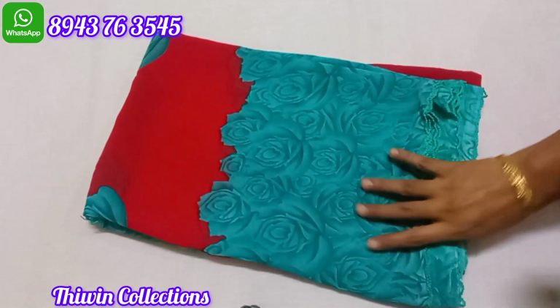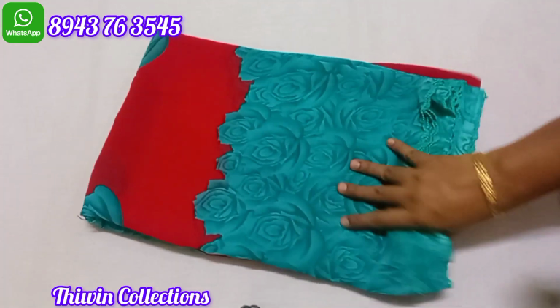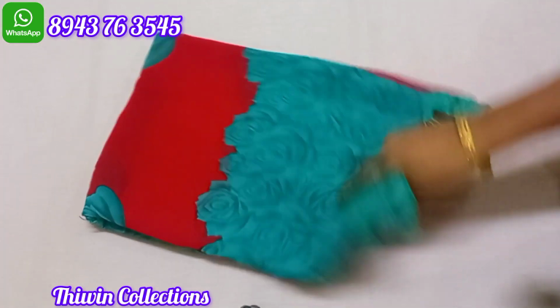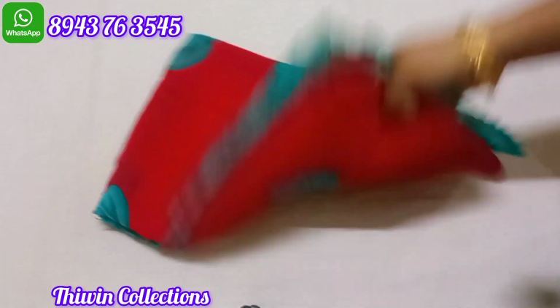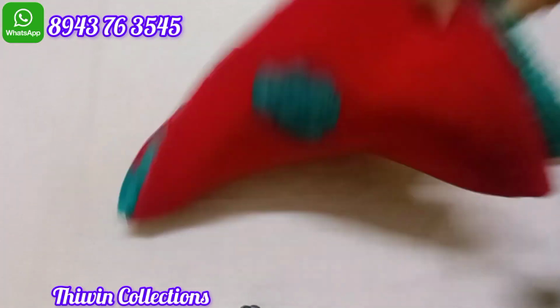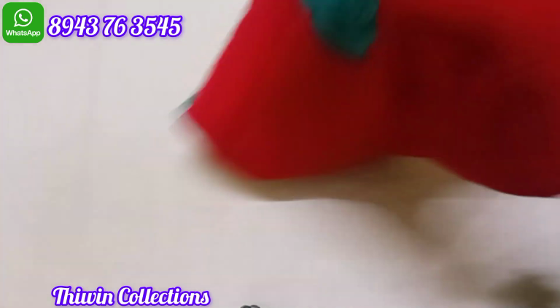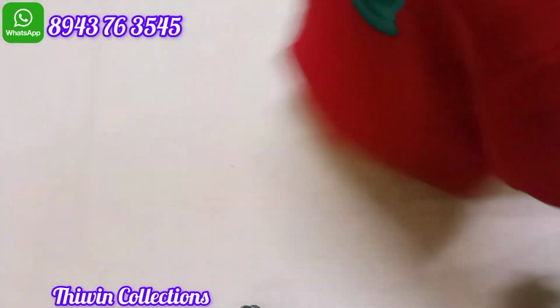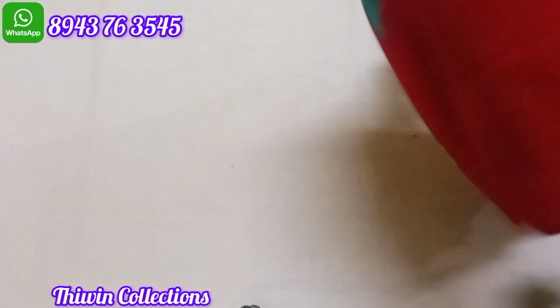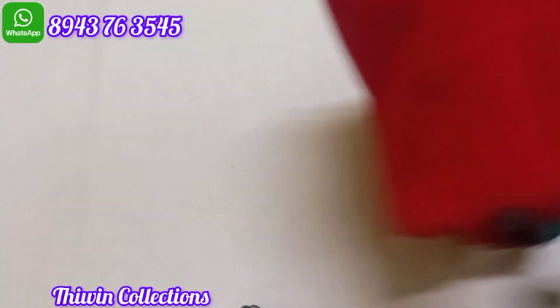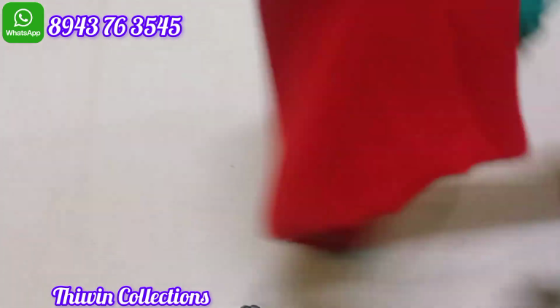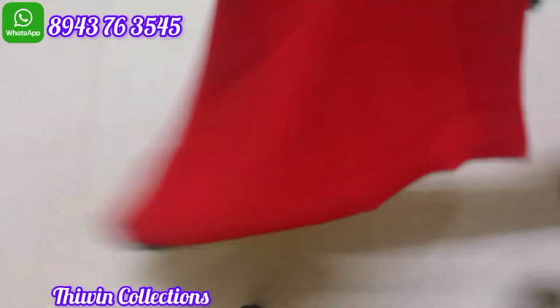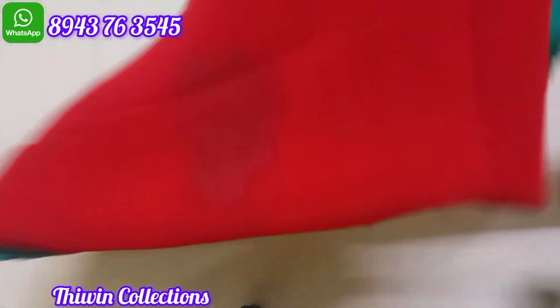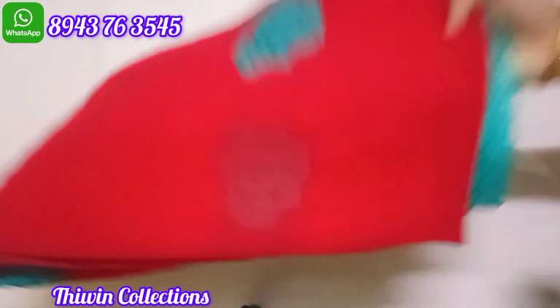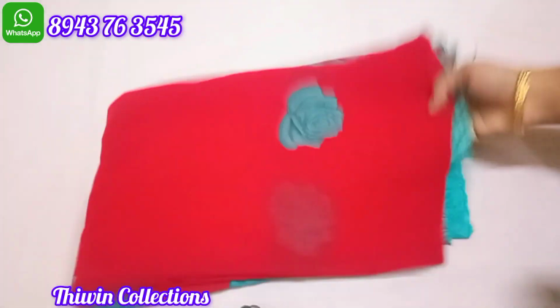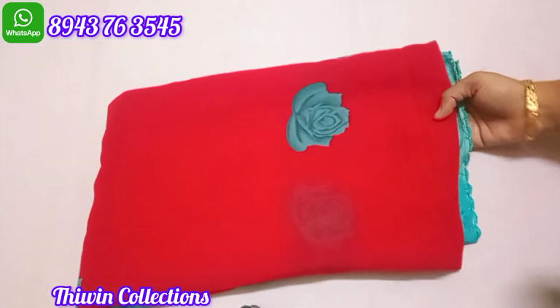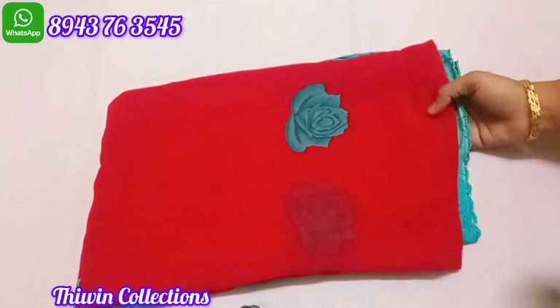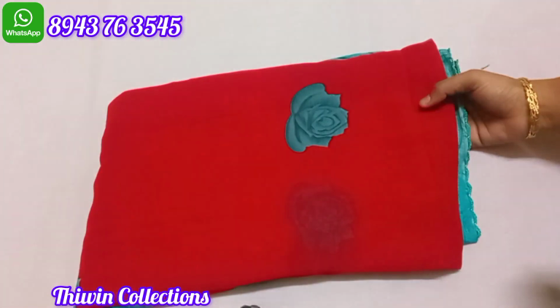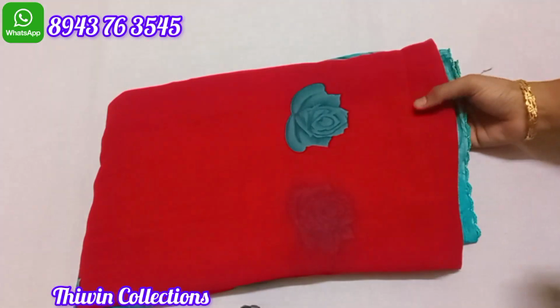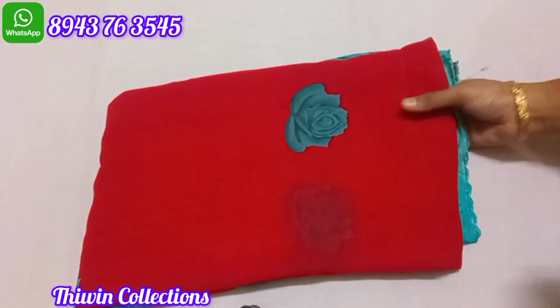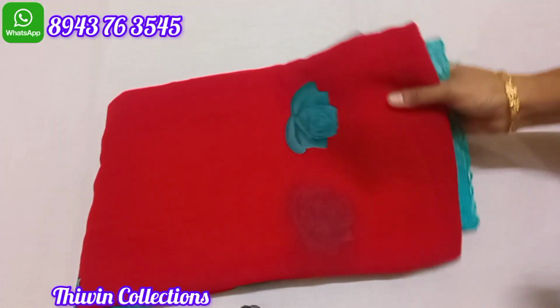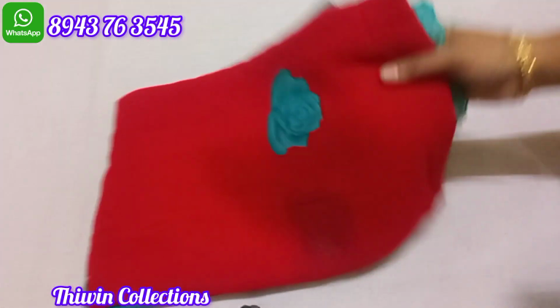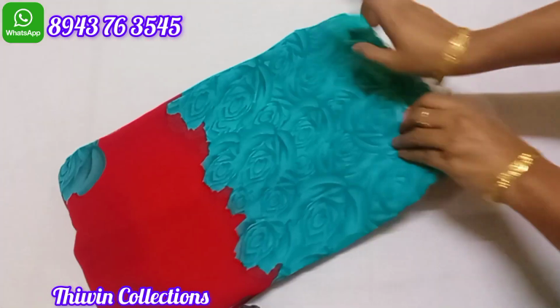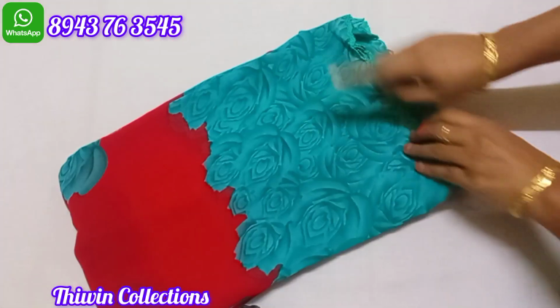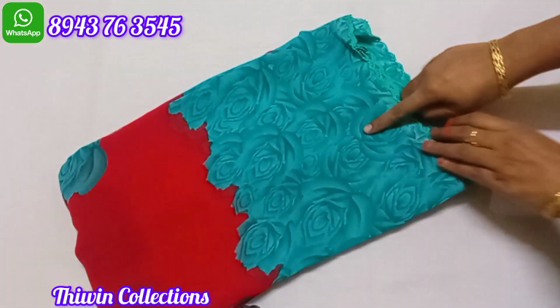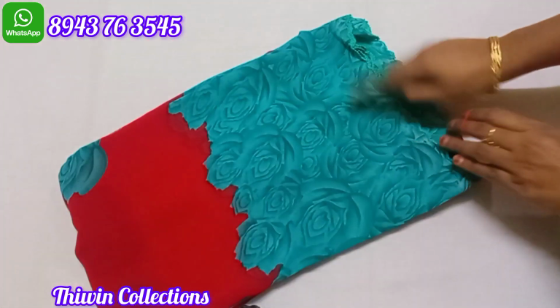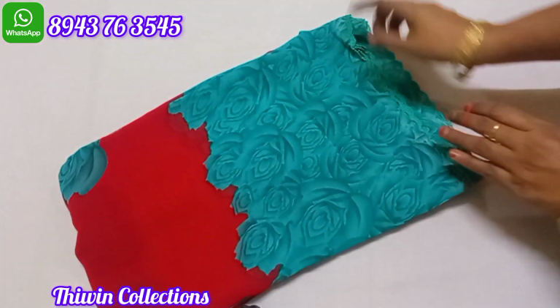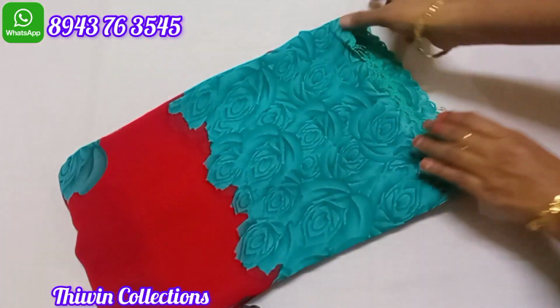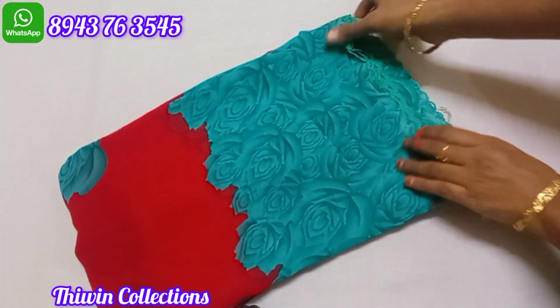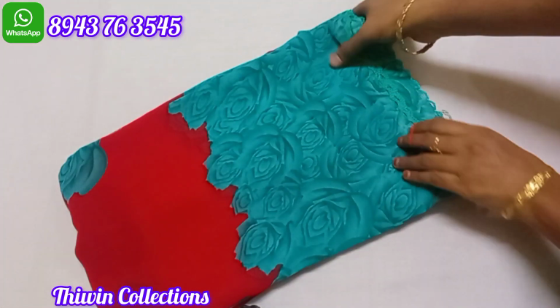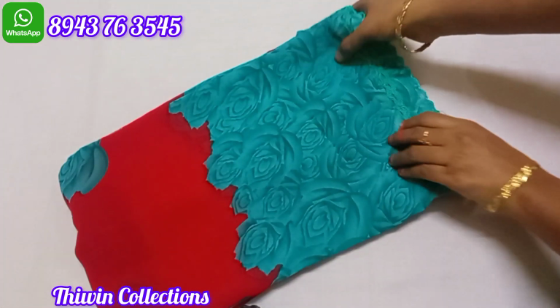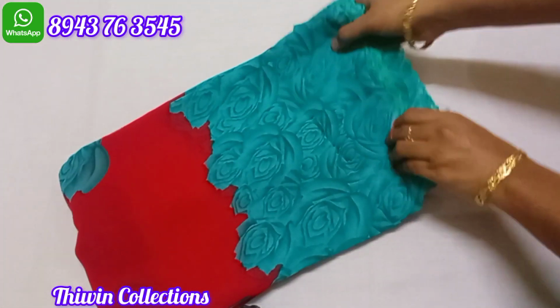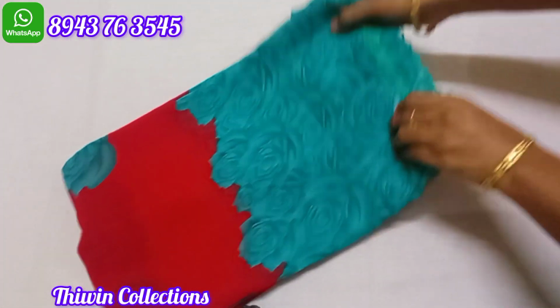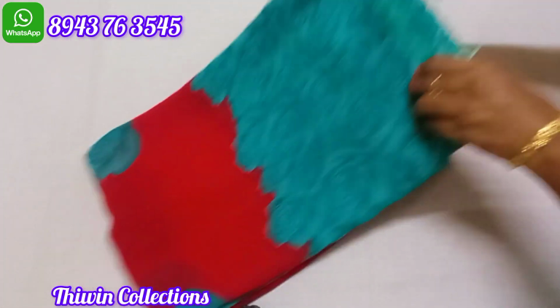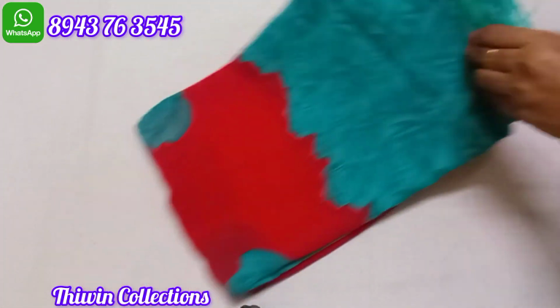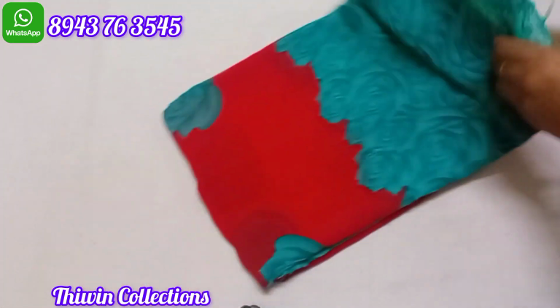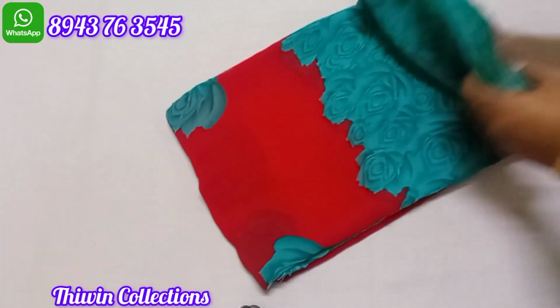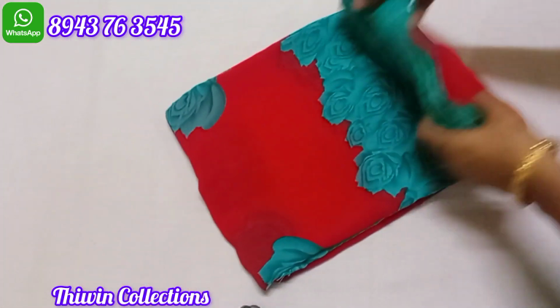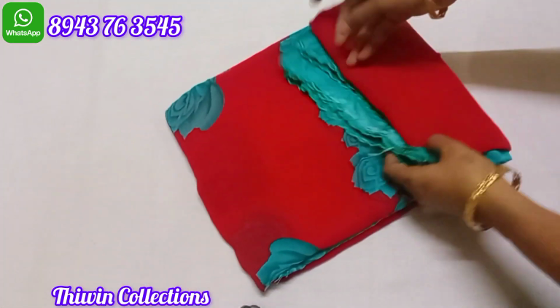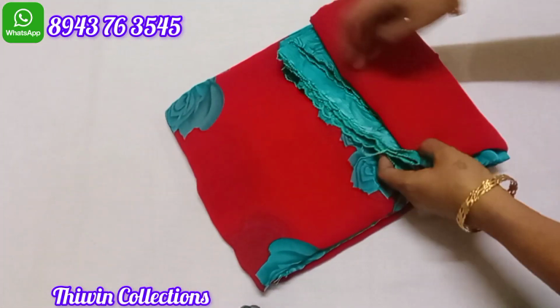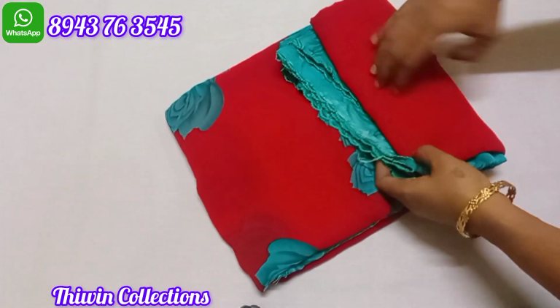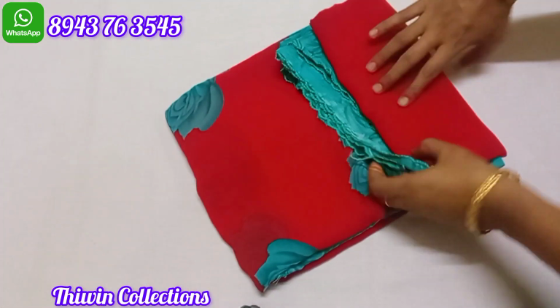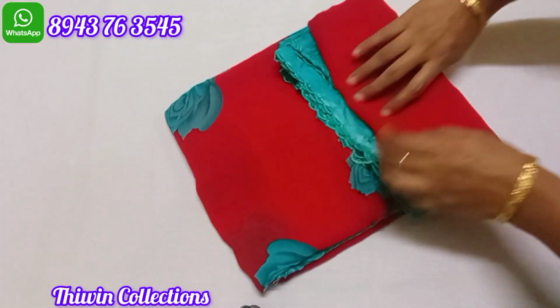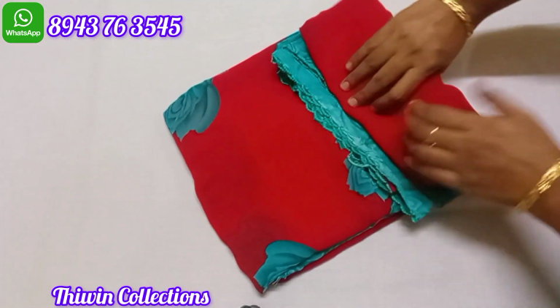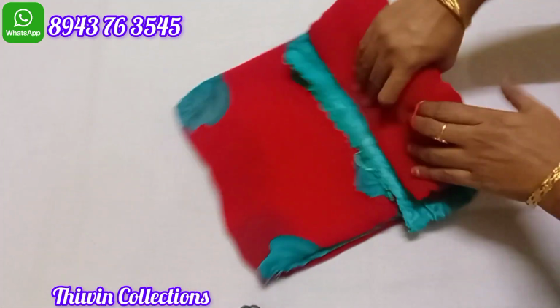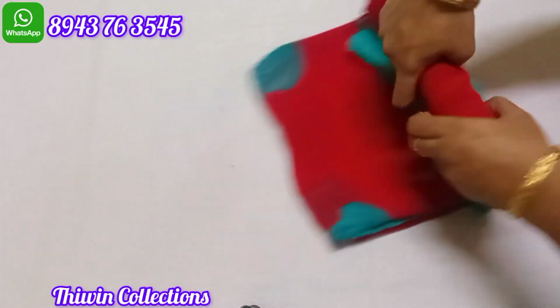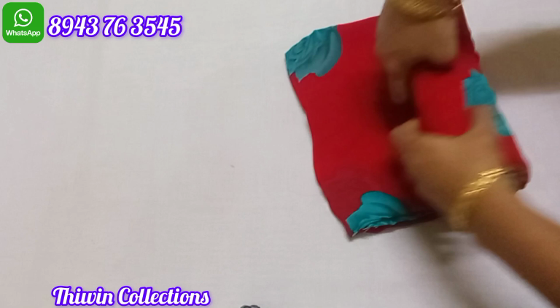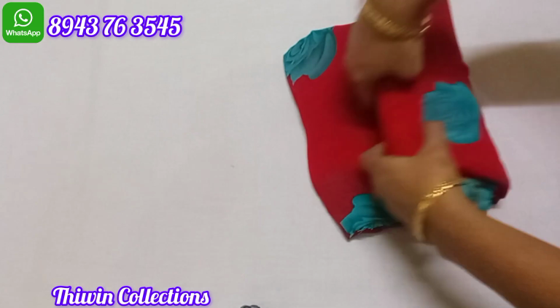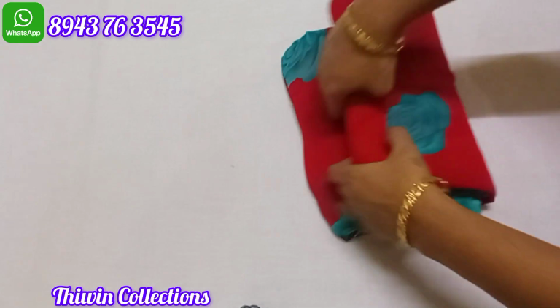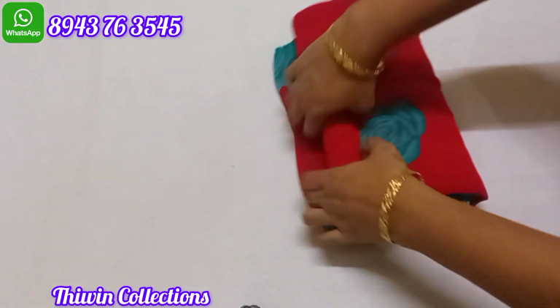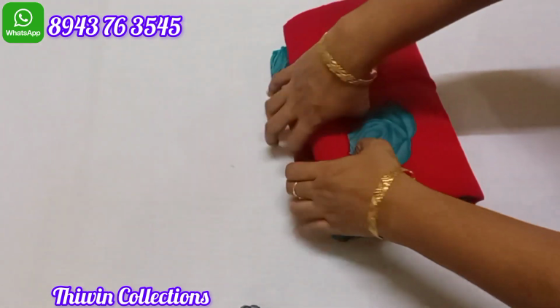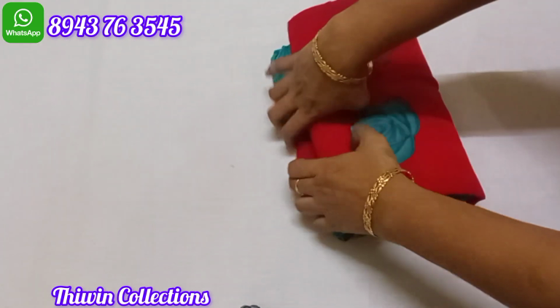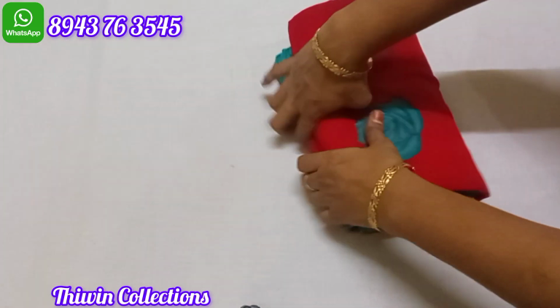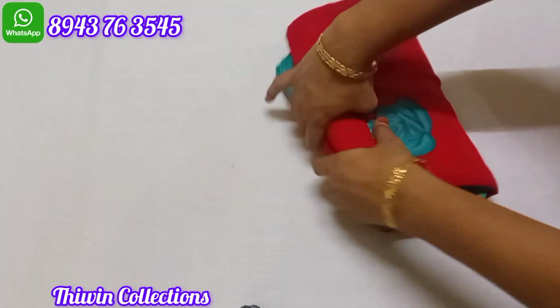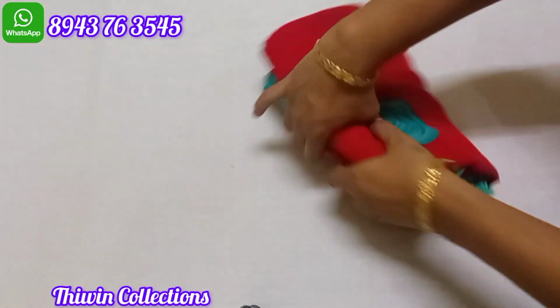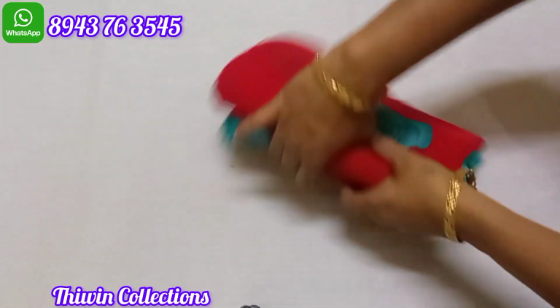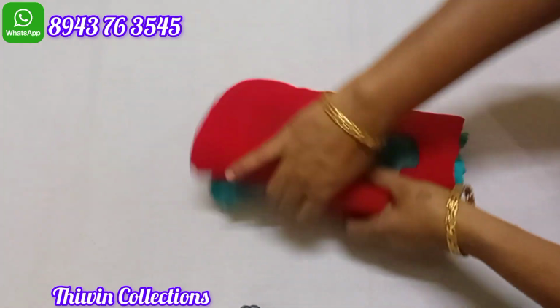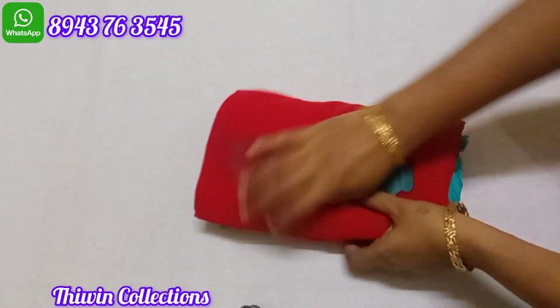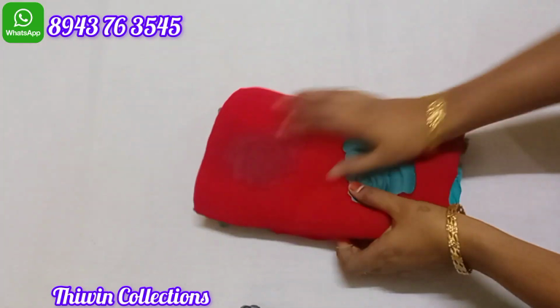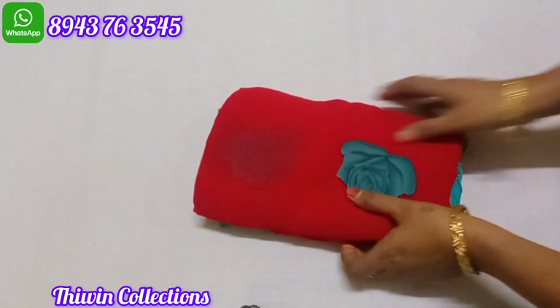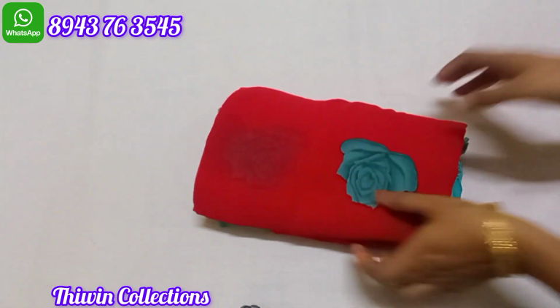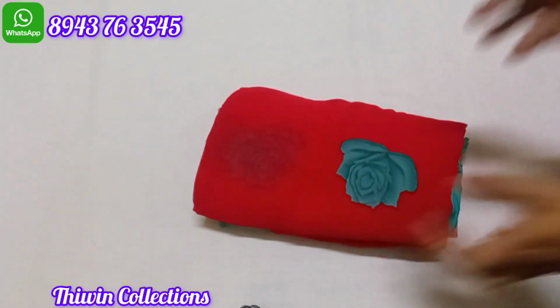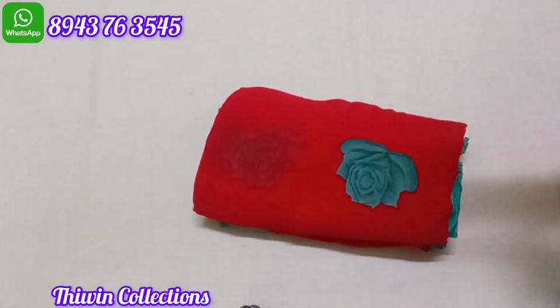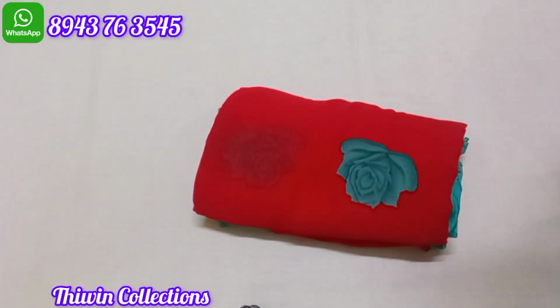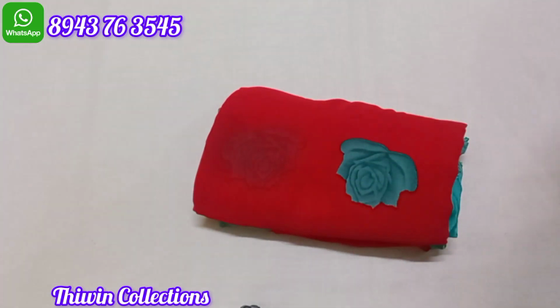This is a floral design pattern — red and blue color. This is sari no. 2.